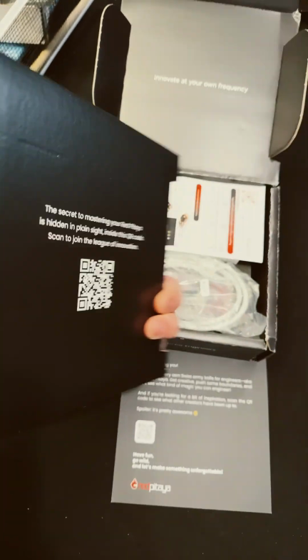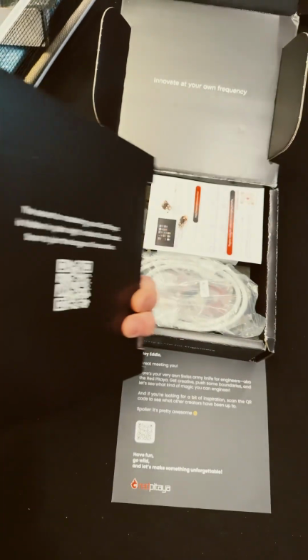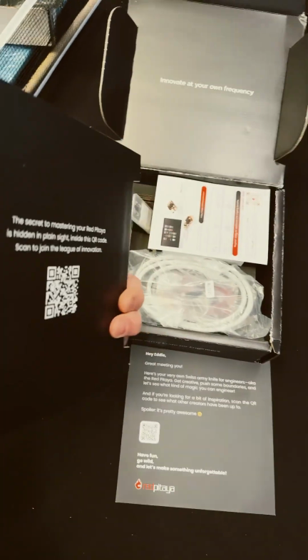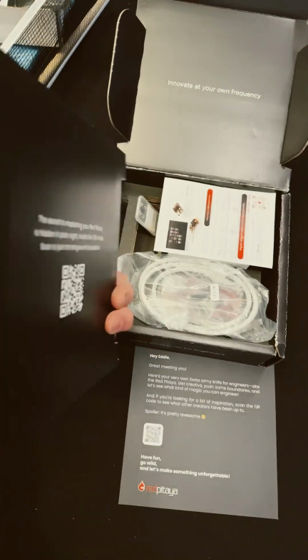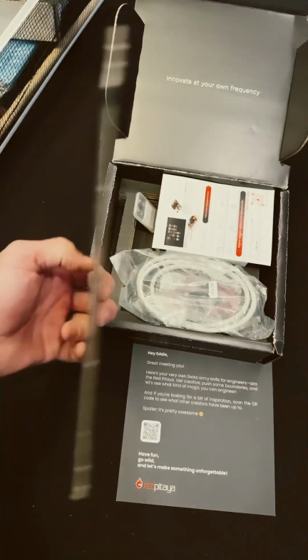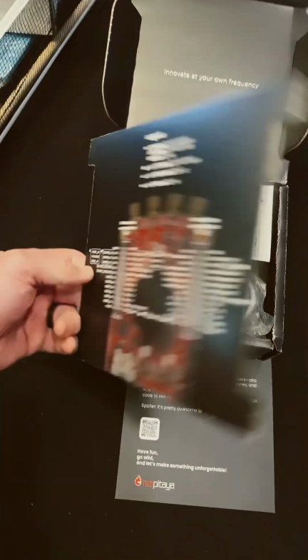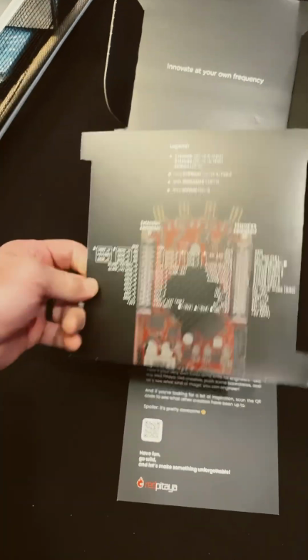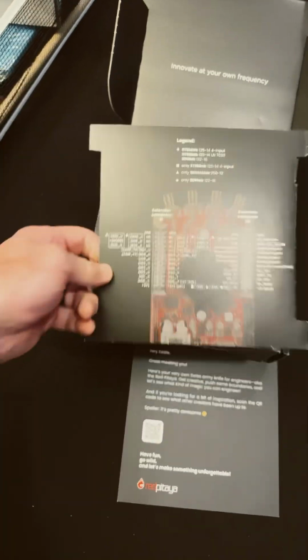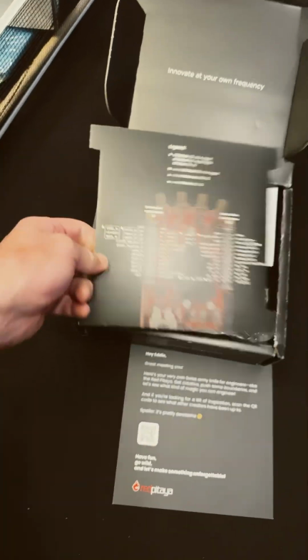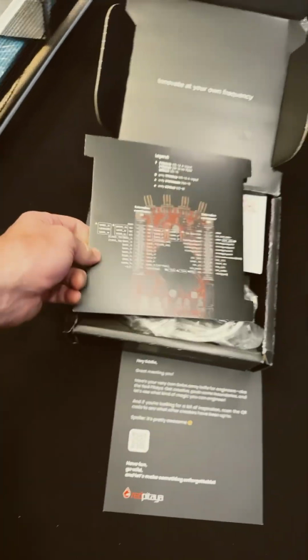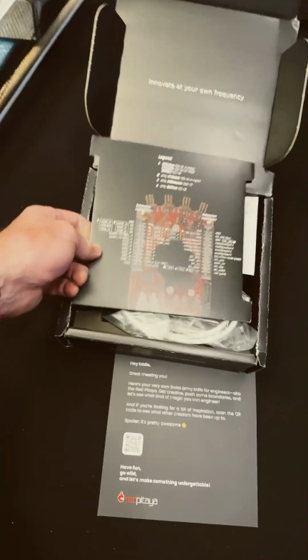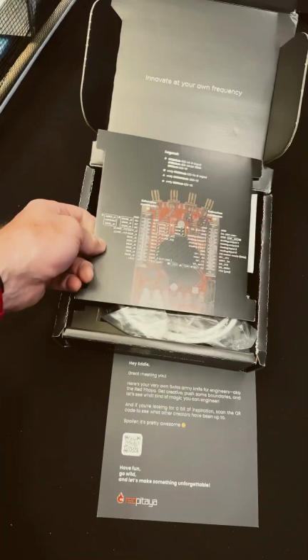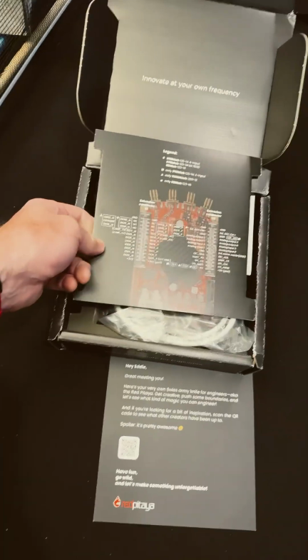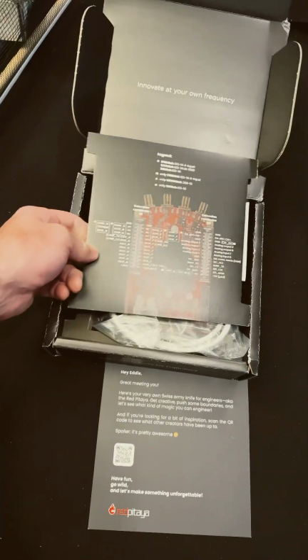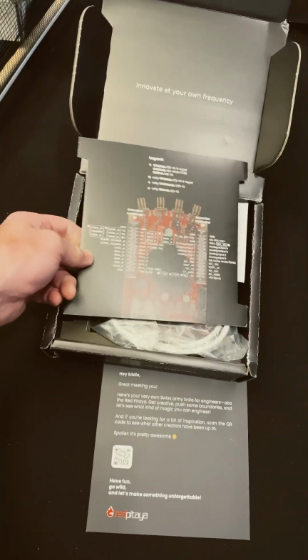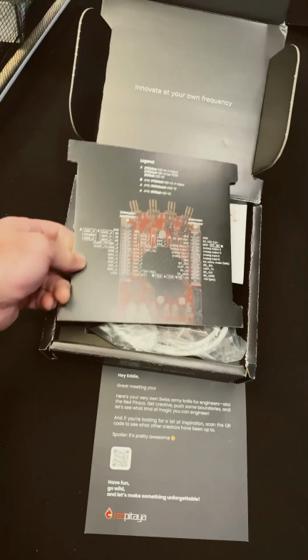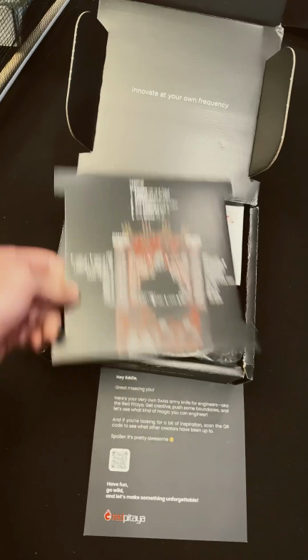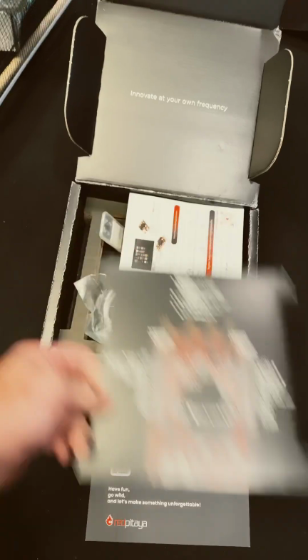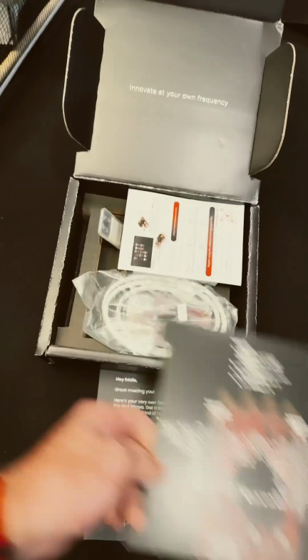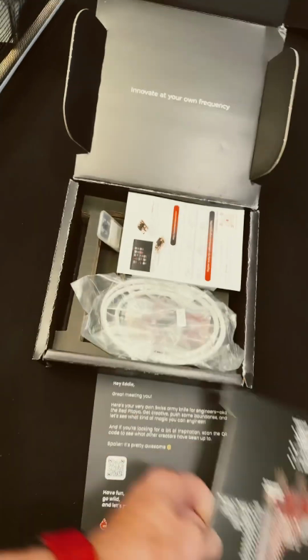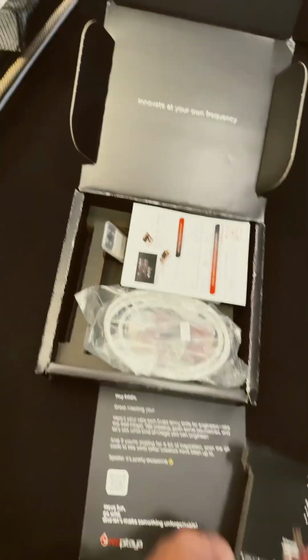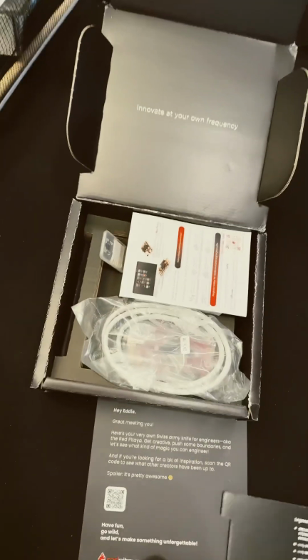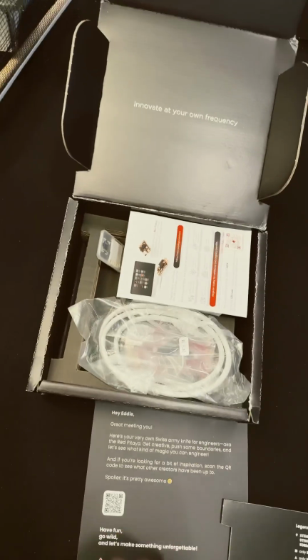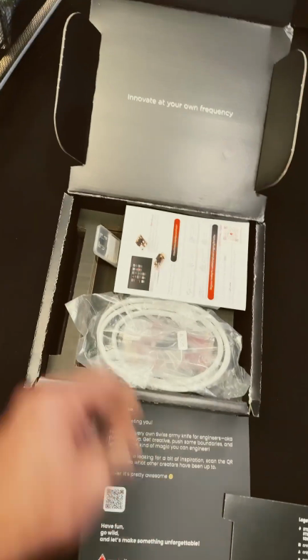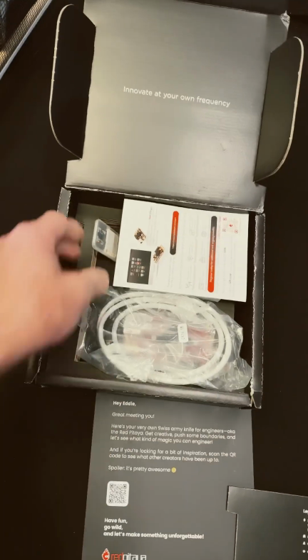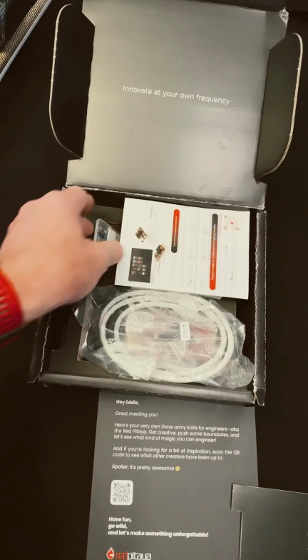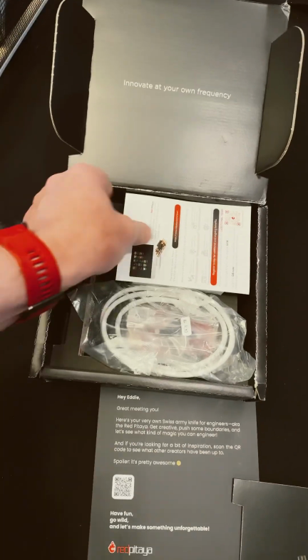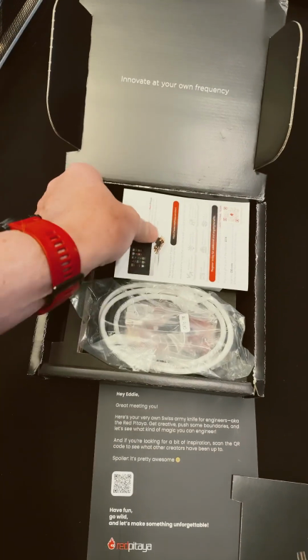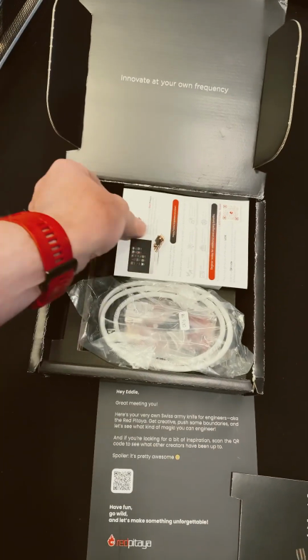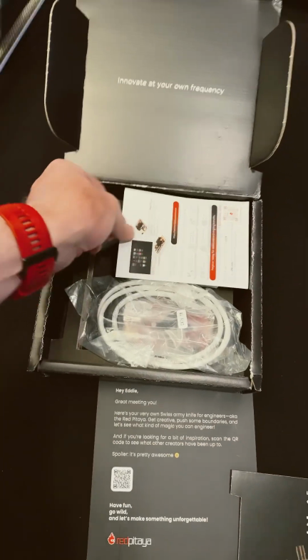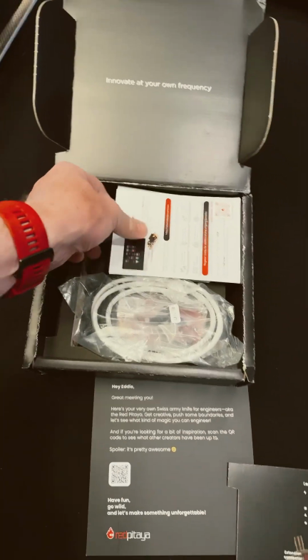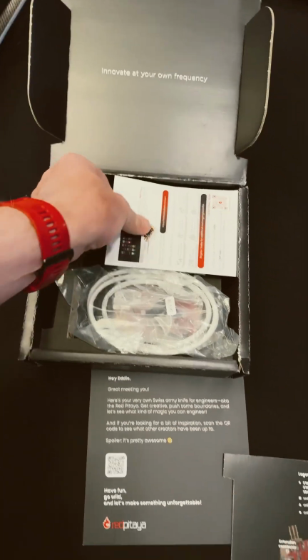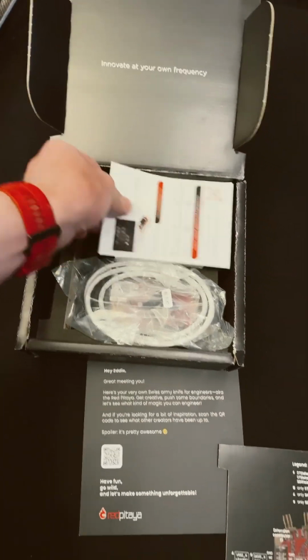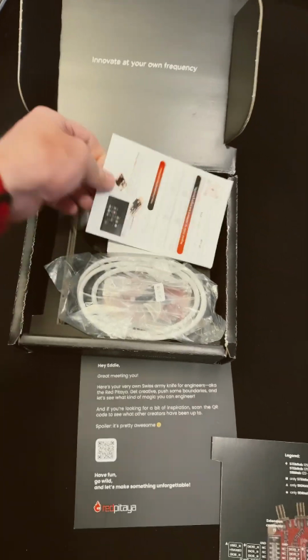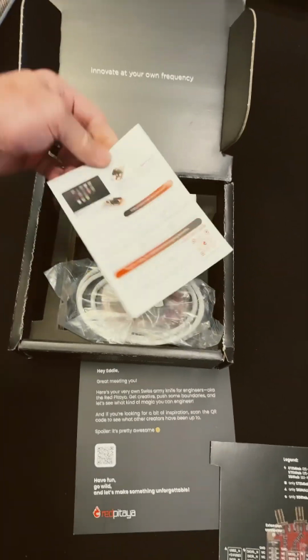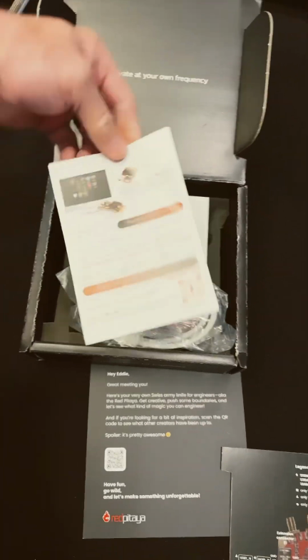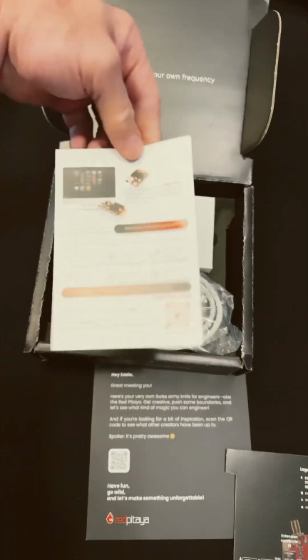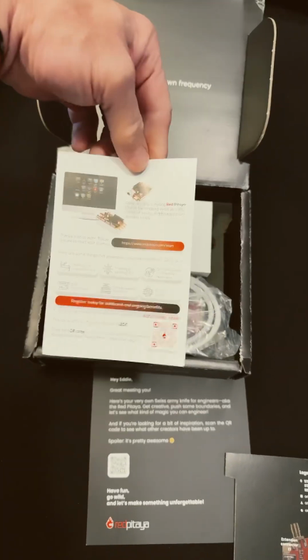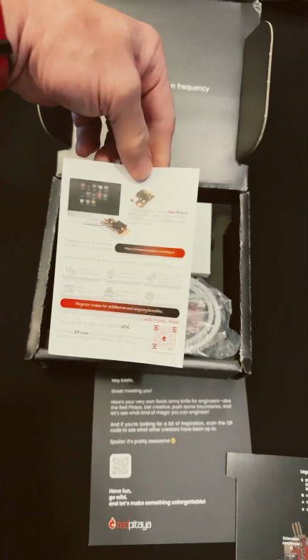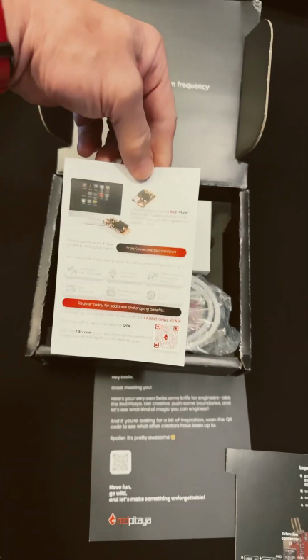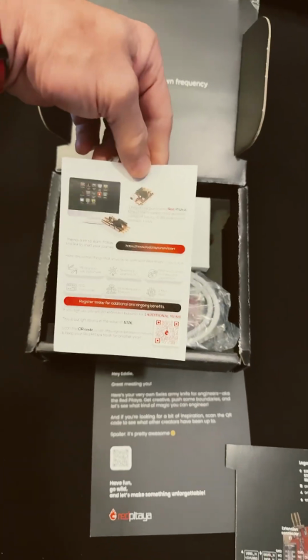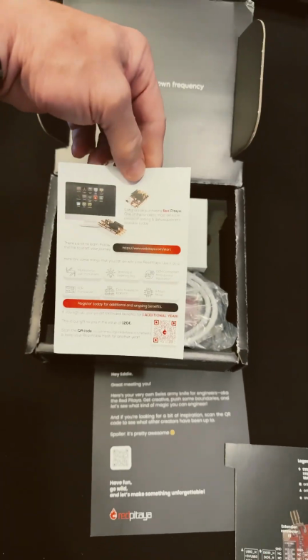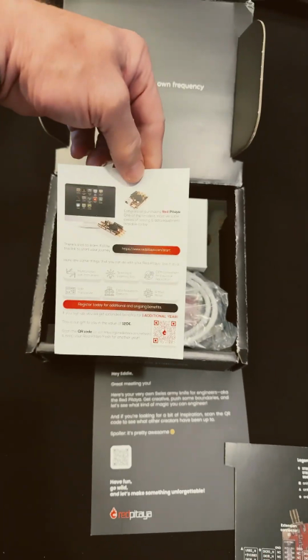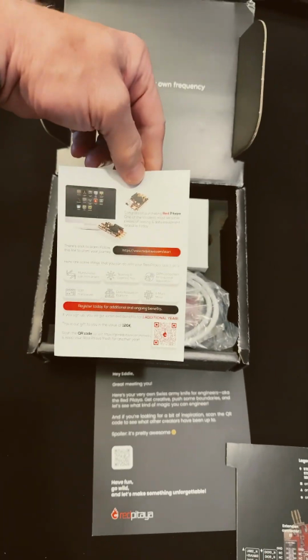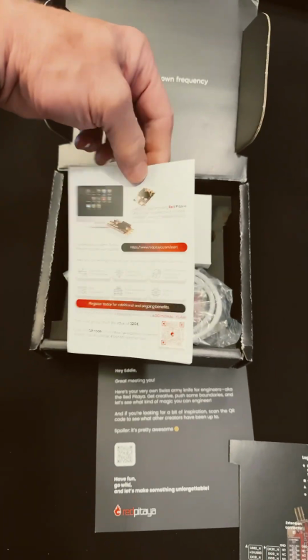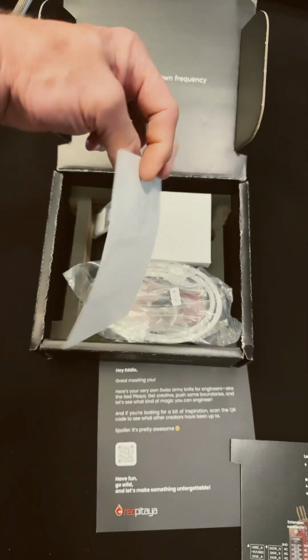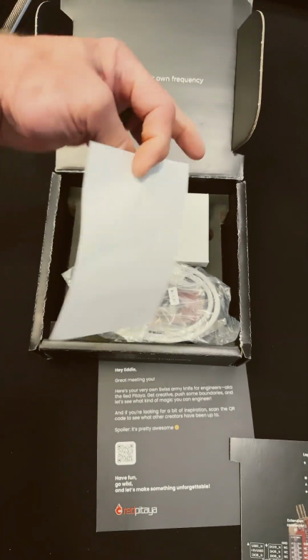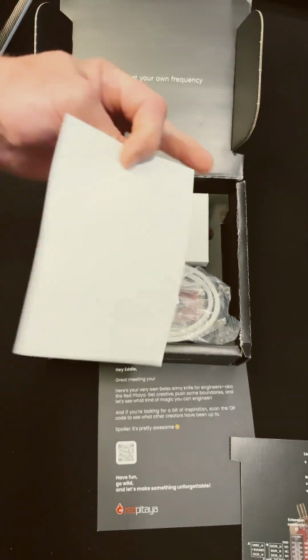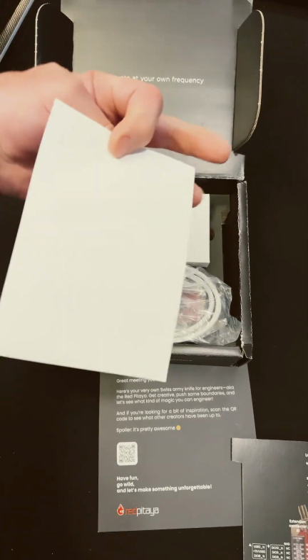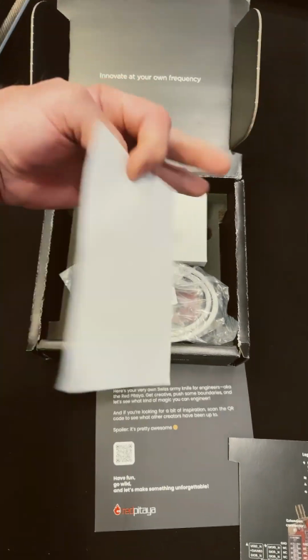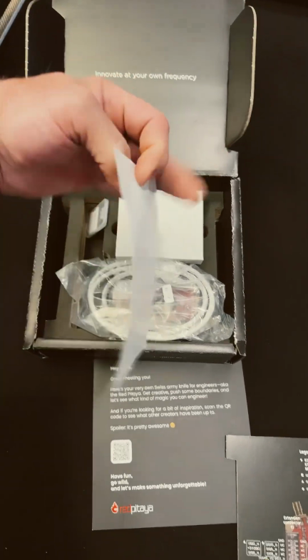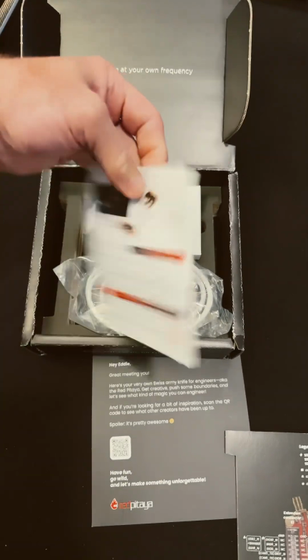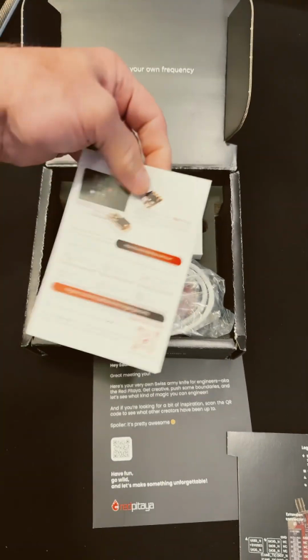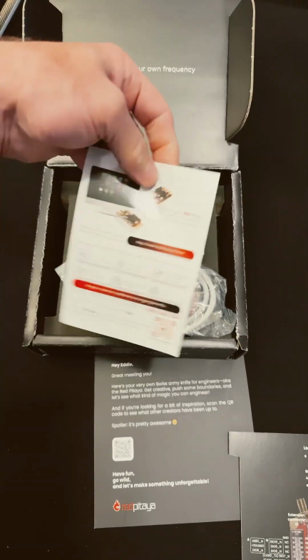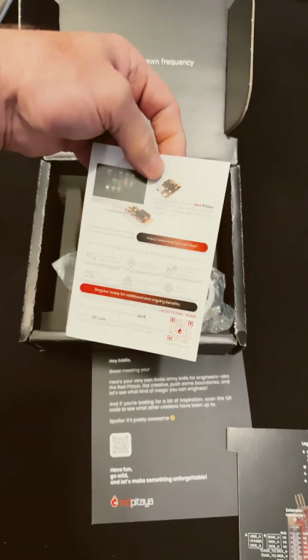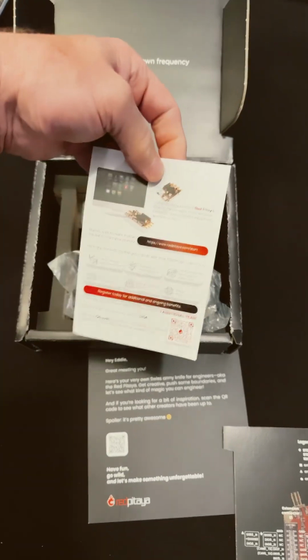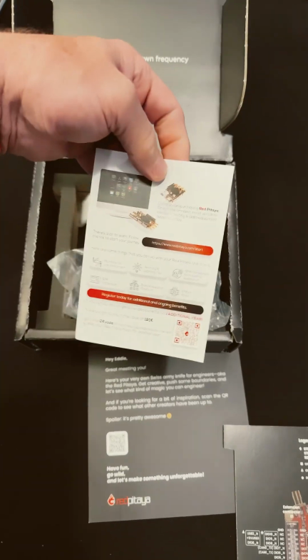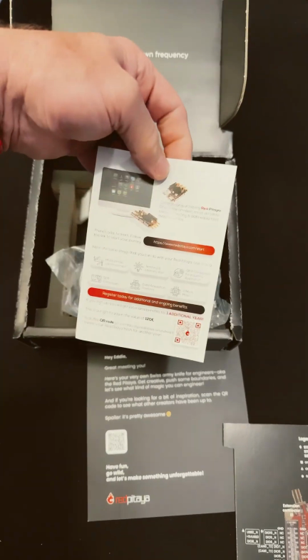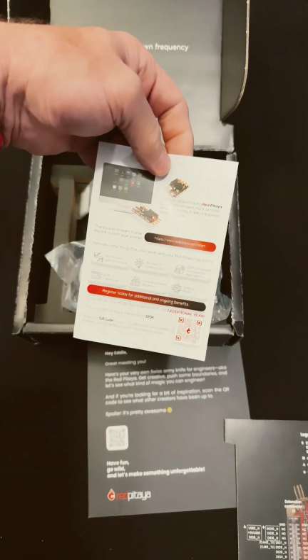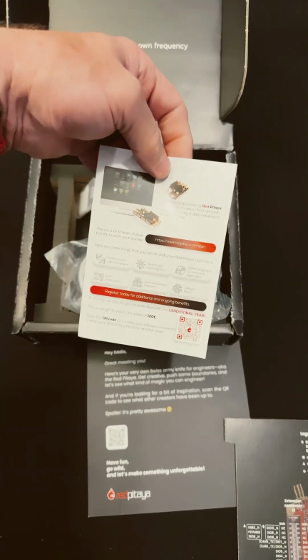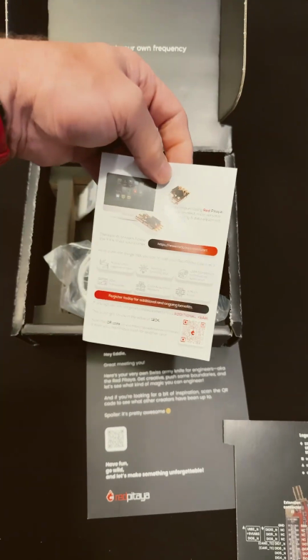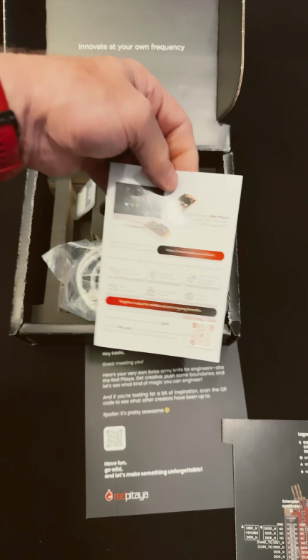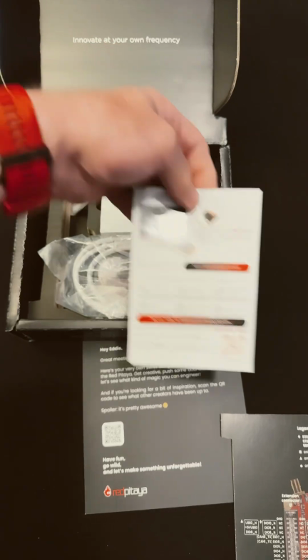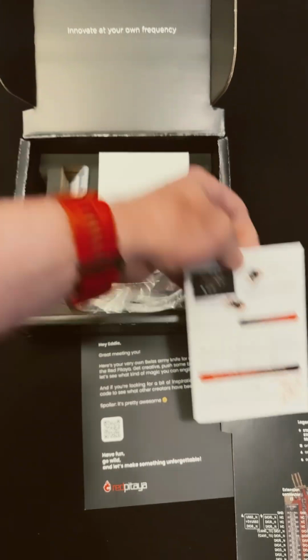There's a QR code to get to things. Now inside, we have another quick reference card and another QR code.